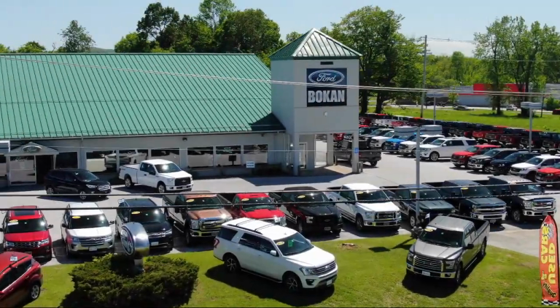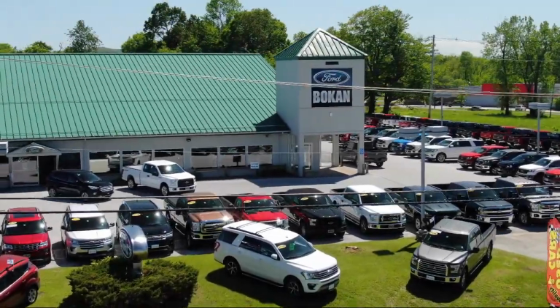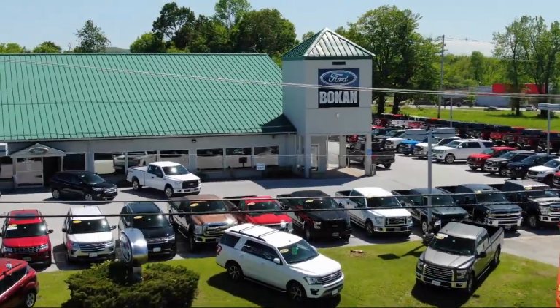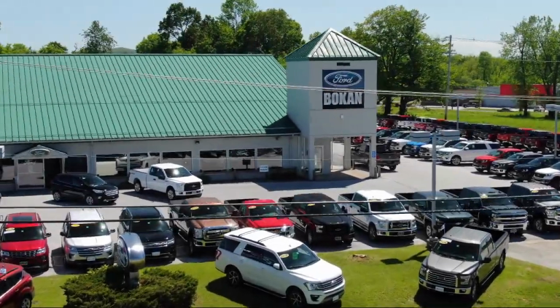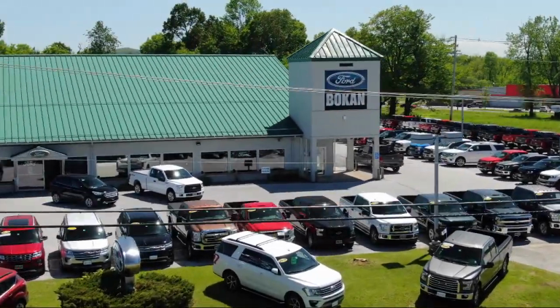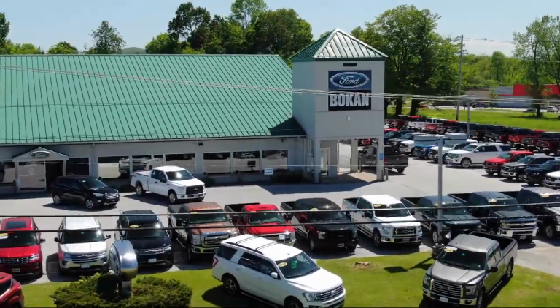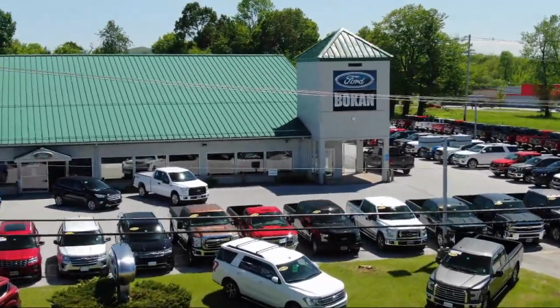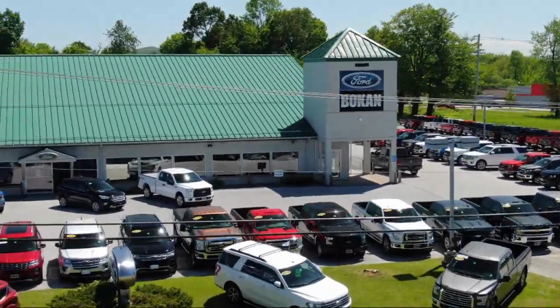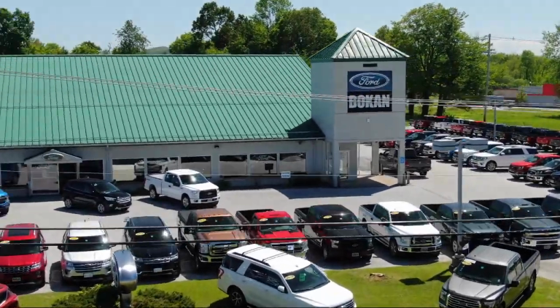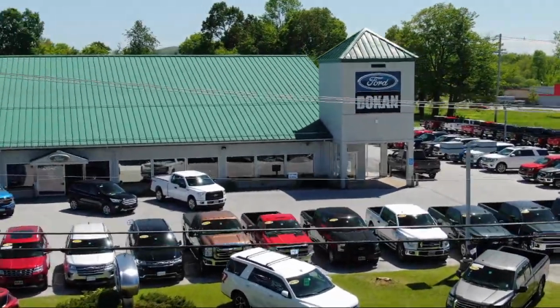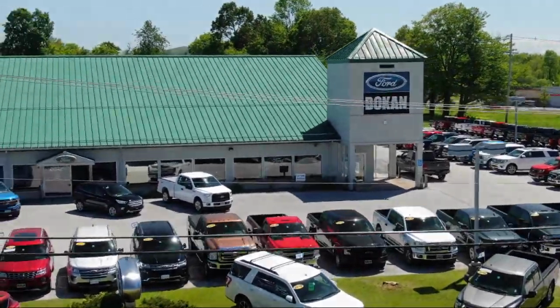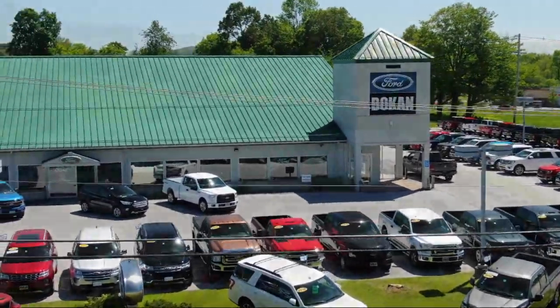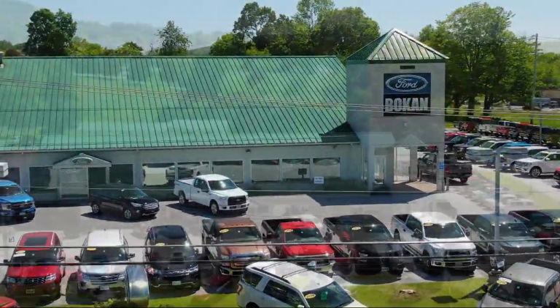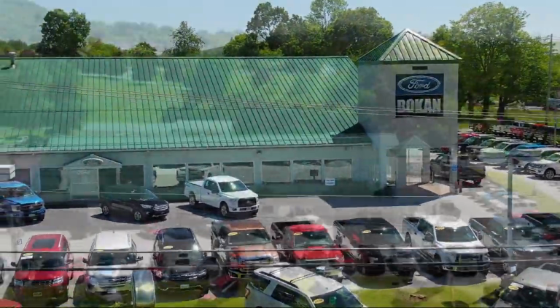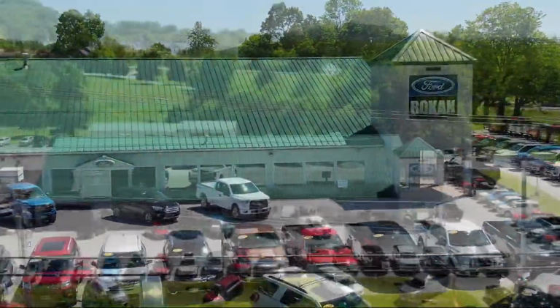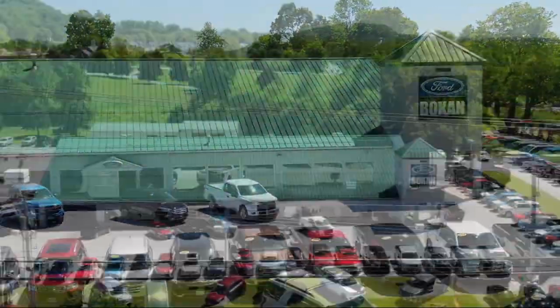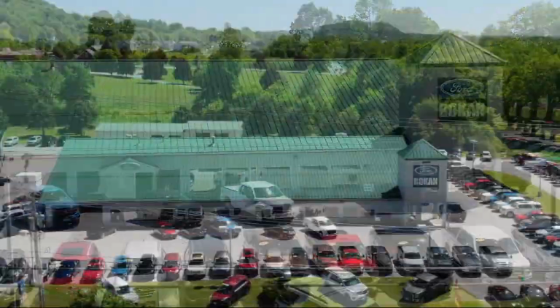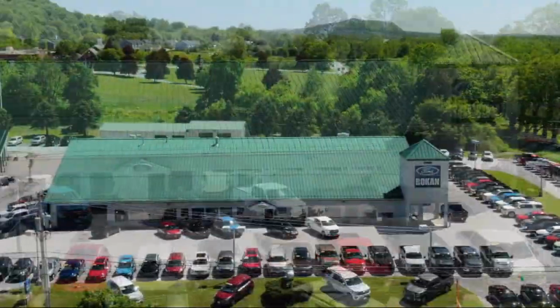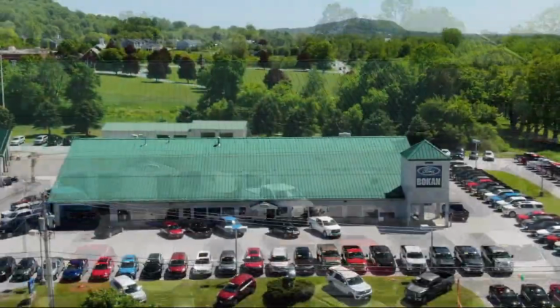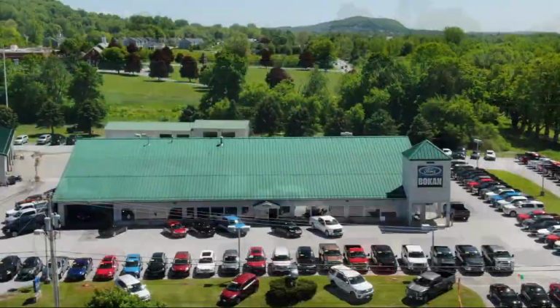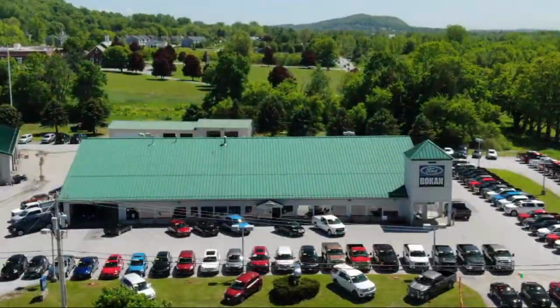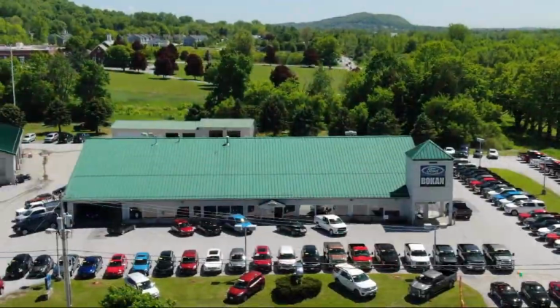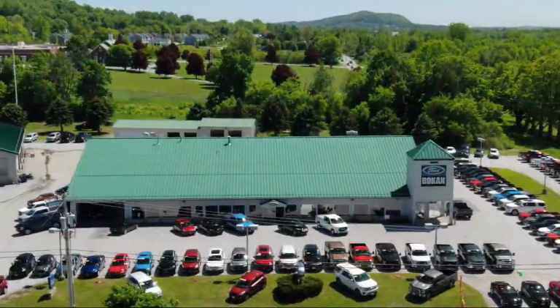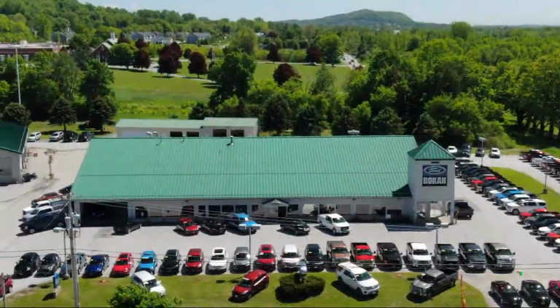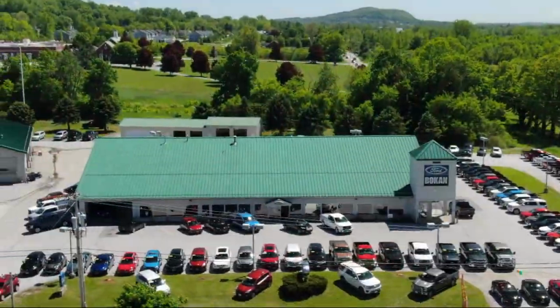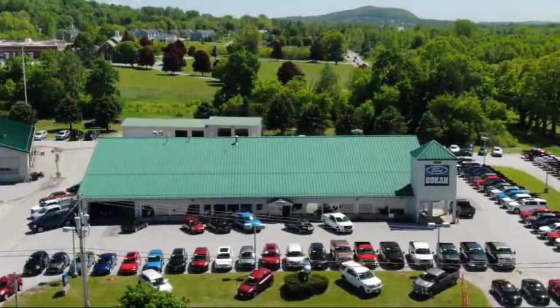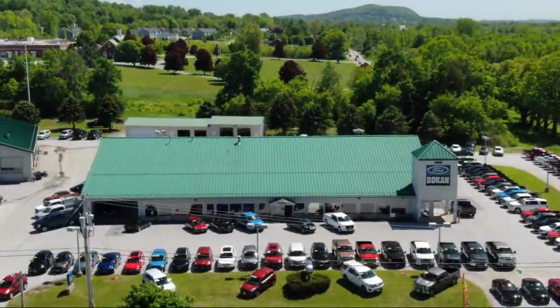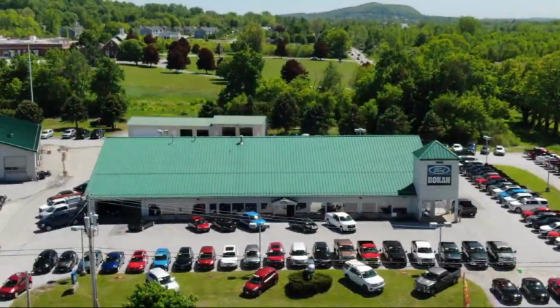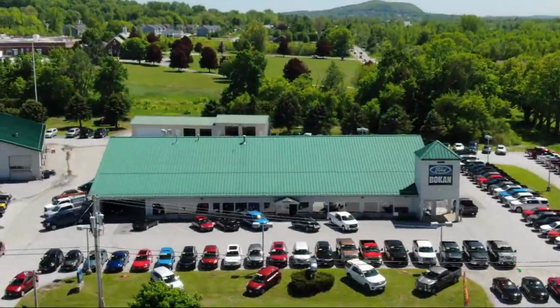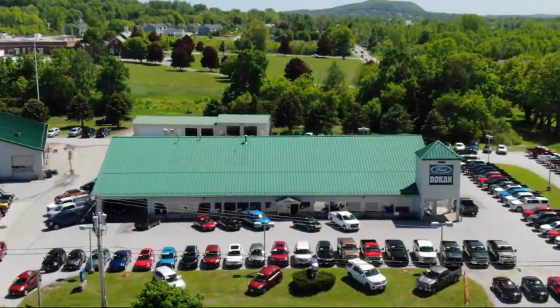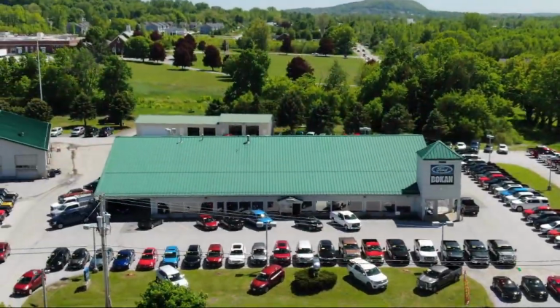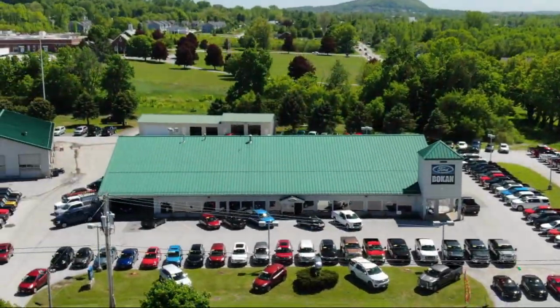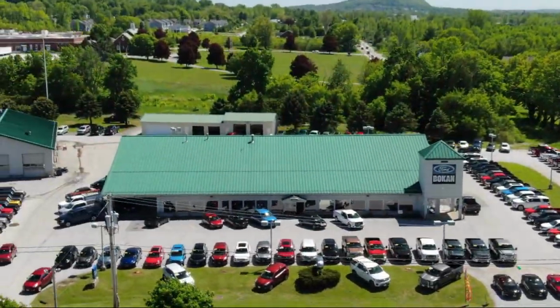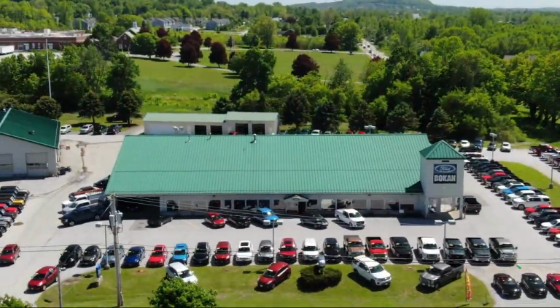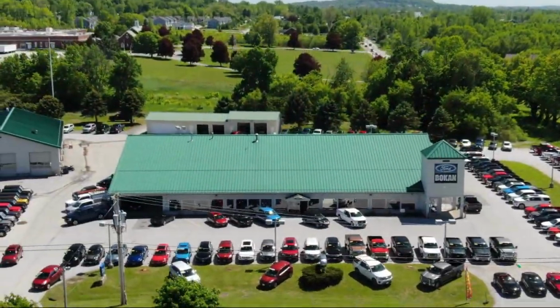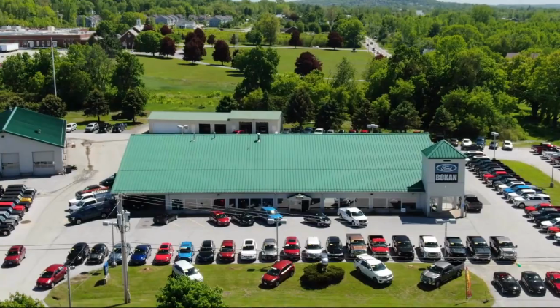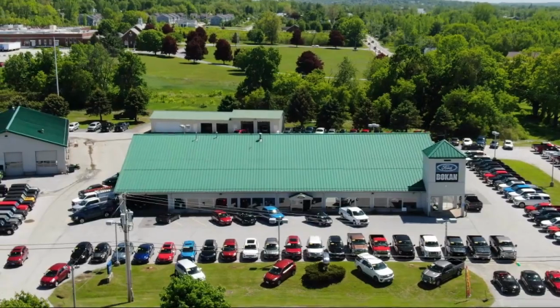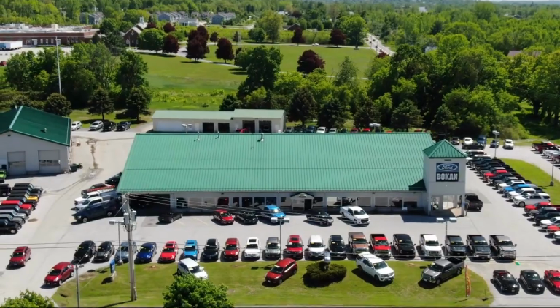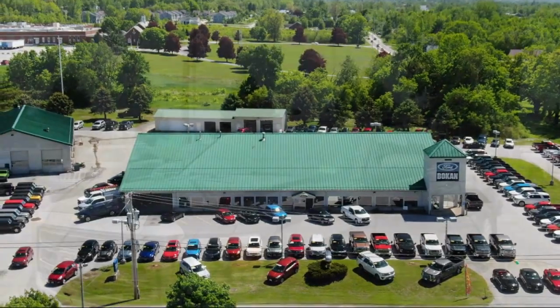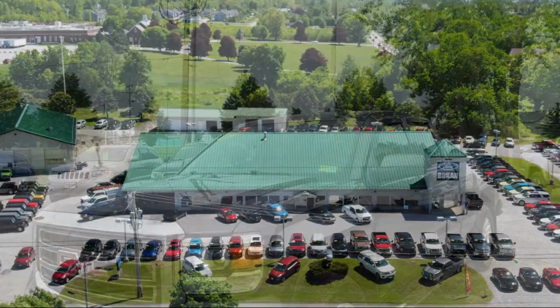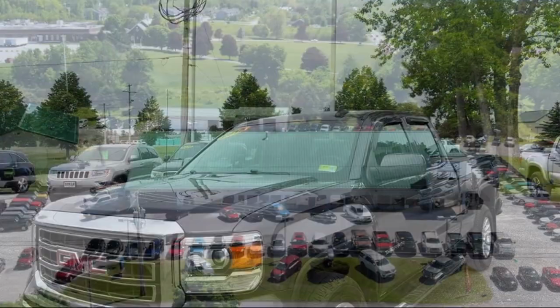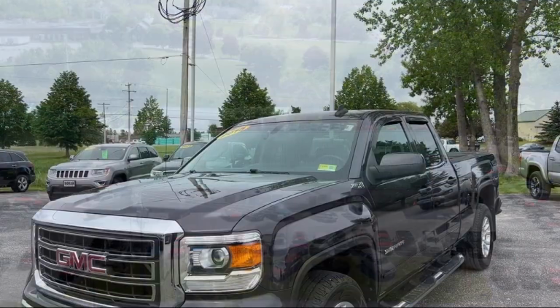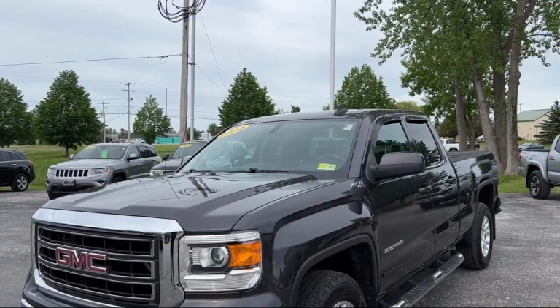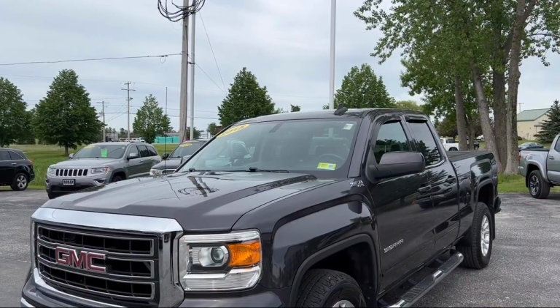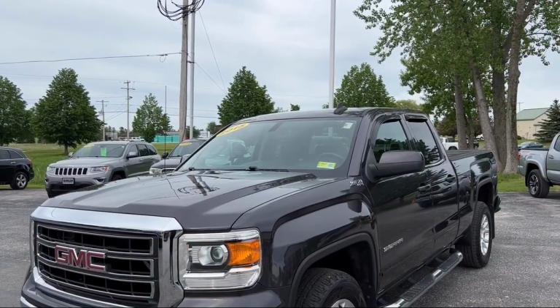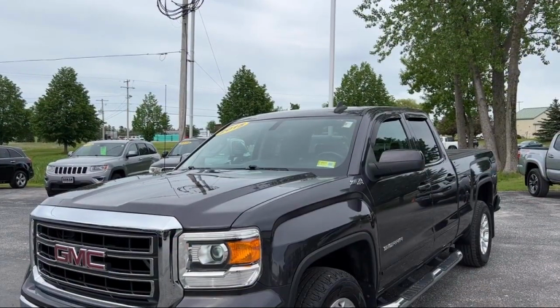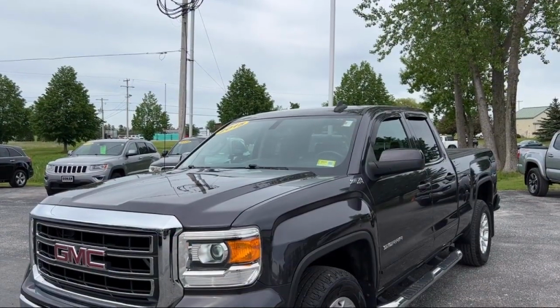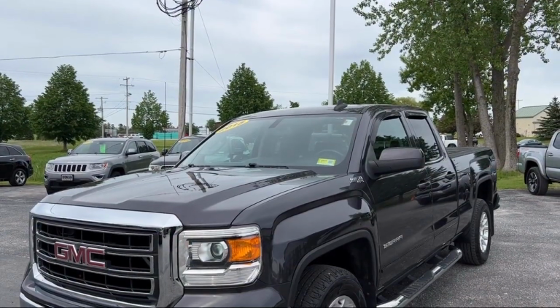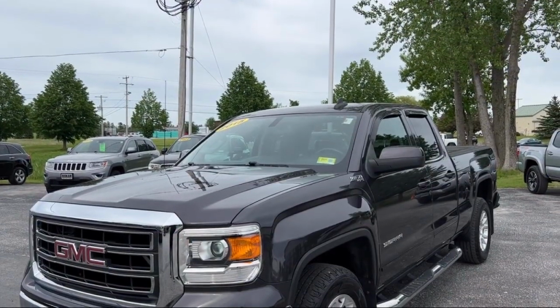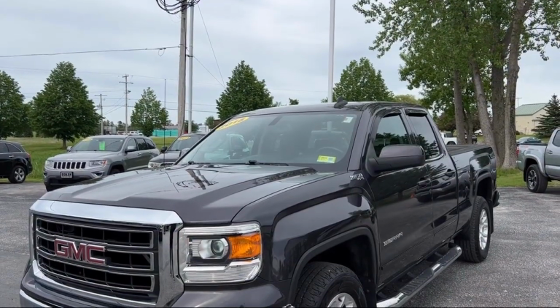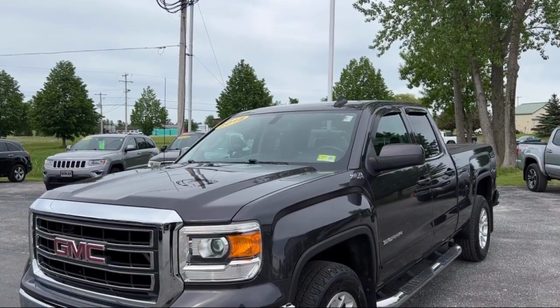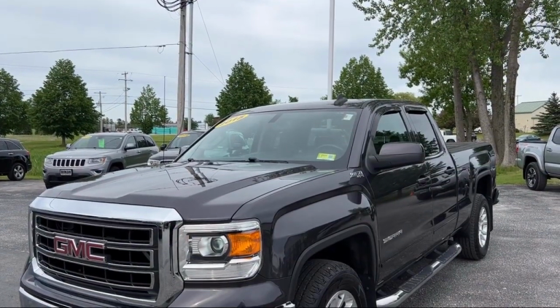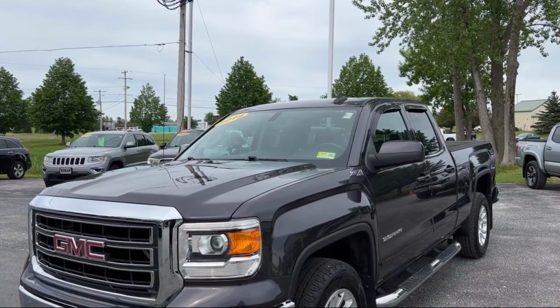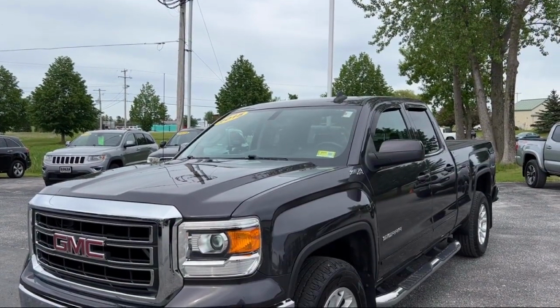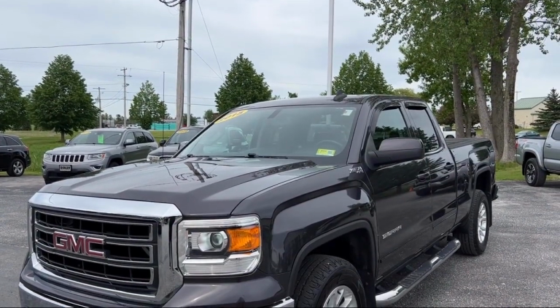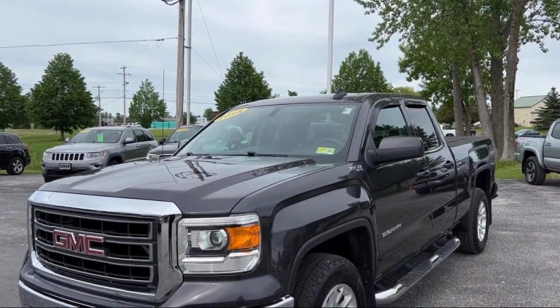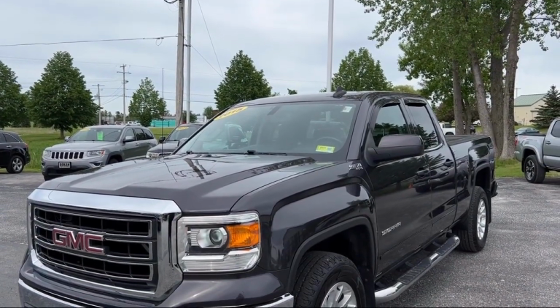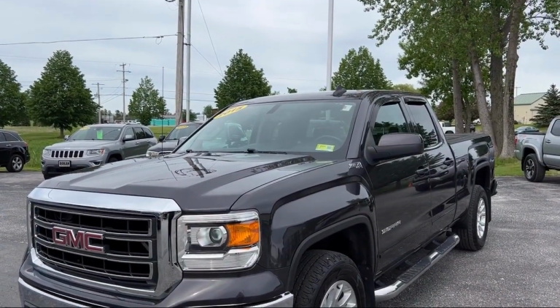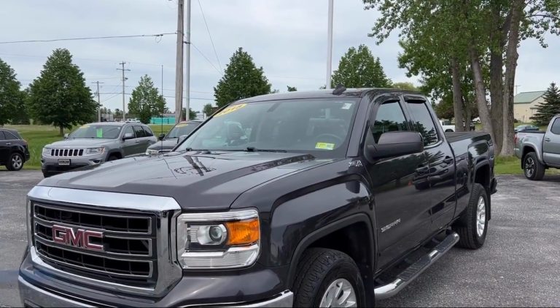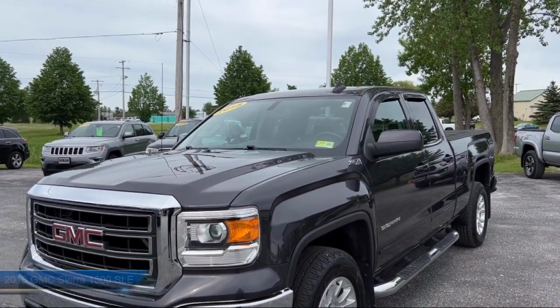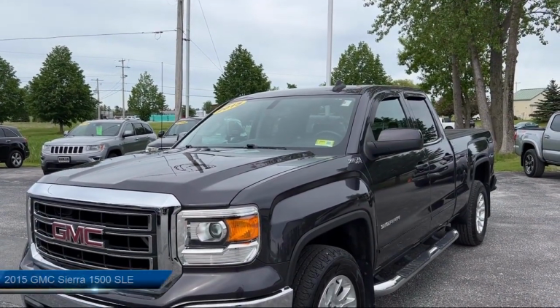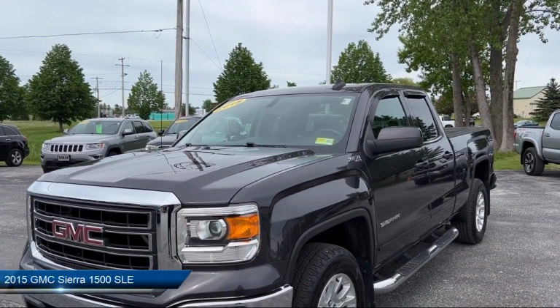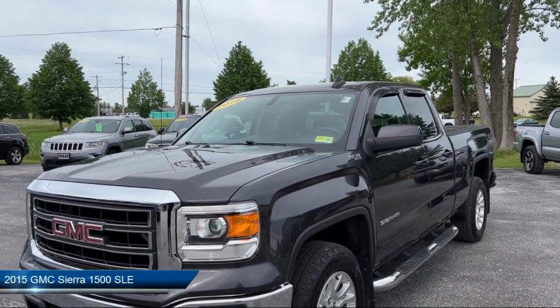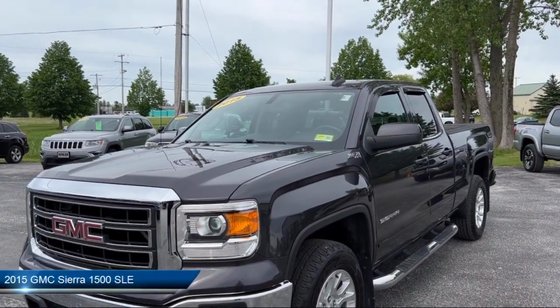Welcome to Bokan Ford, your premier destination for purchasing a vehicle. Here's a look at another one of our great vehicles from our inventory.